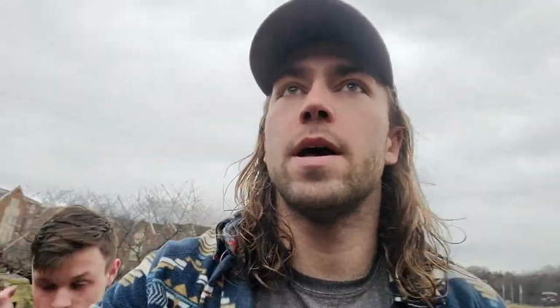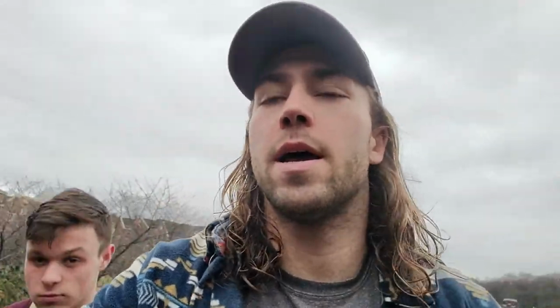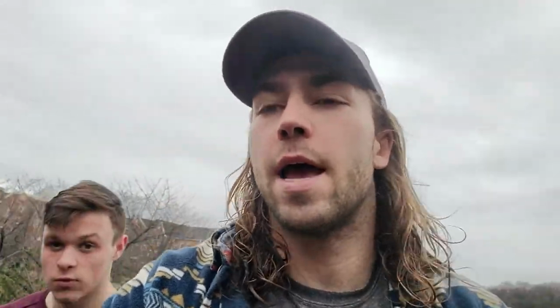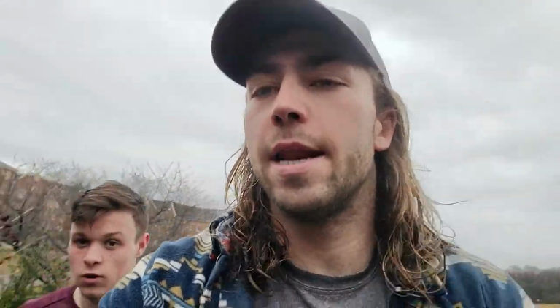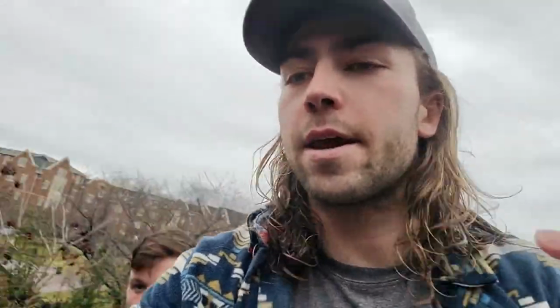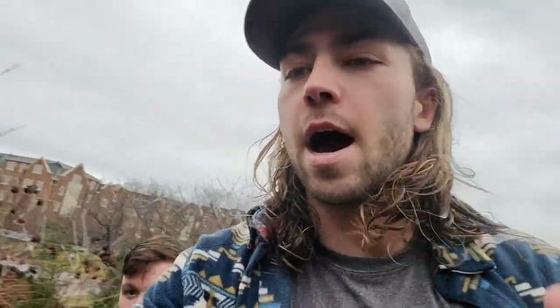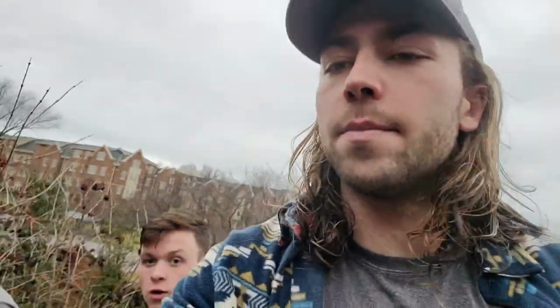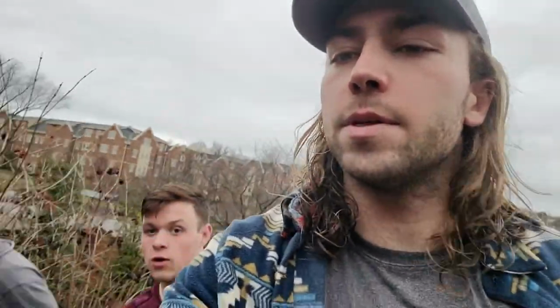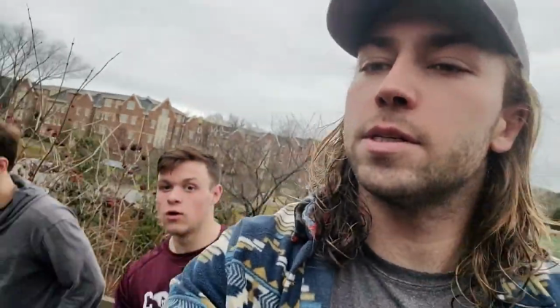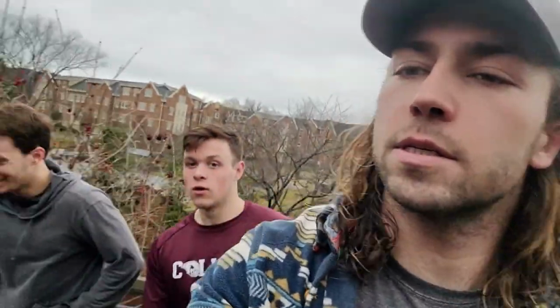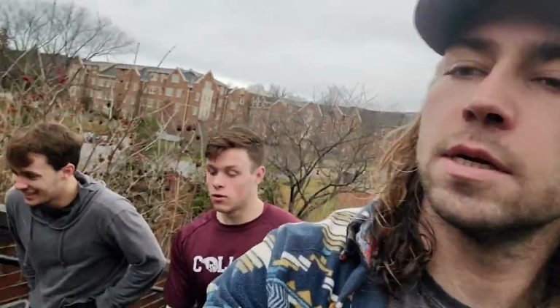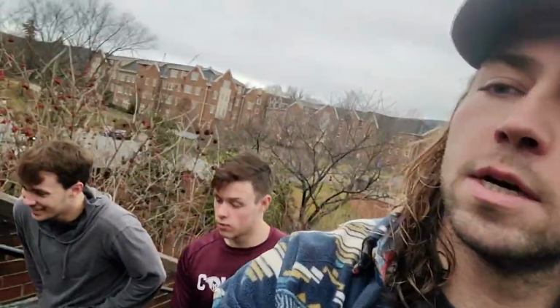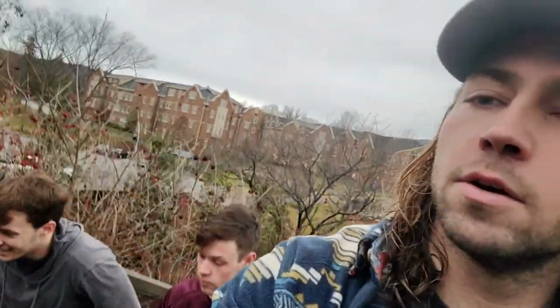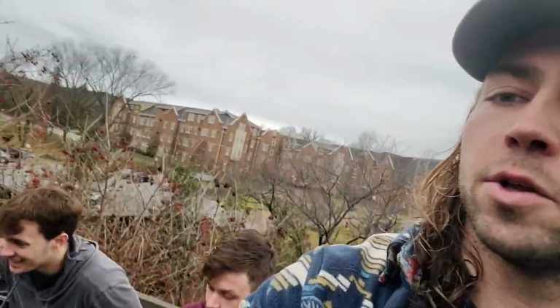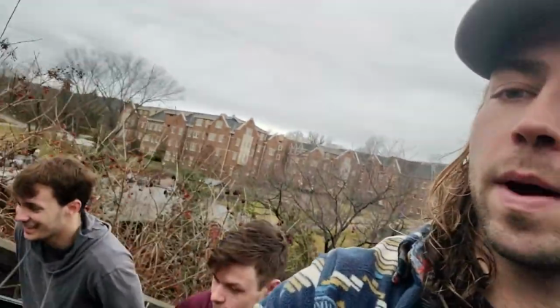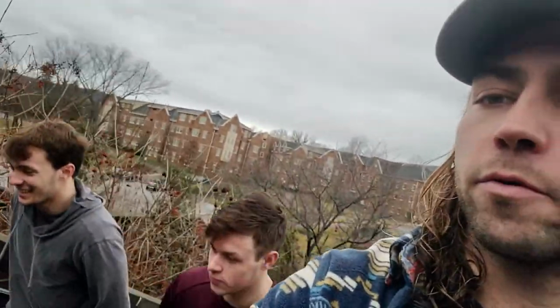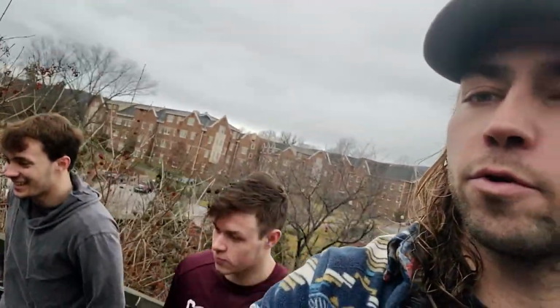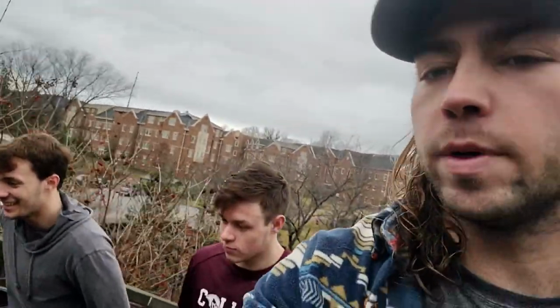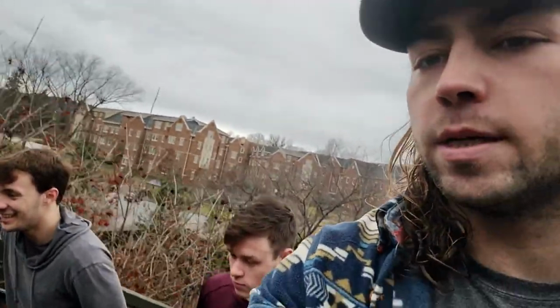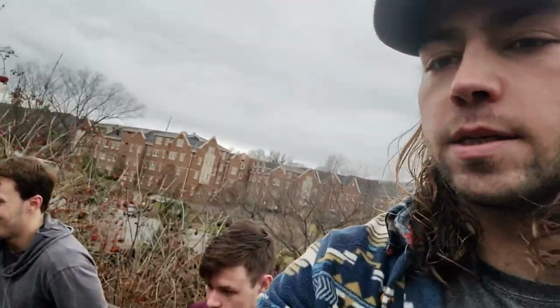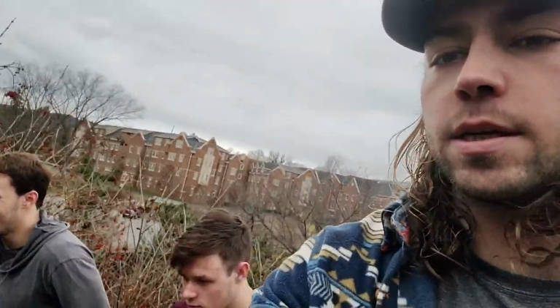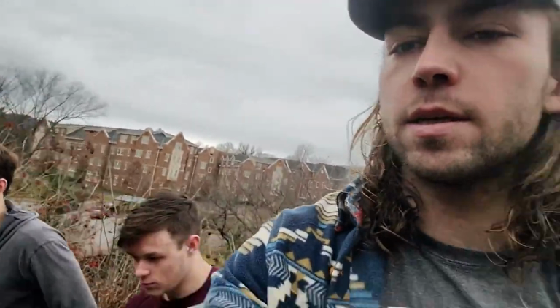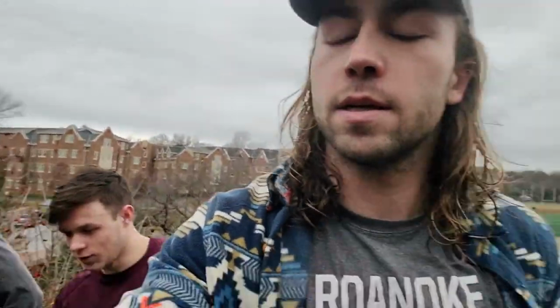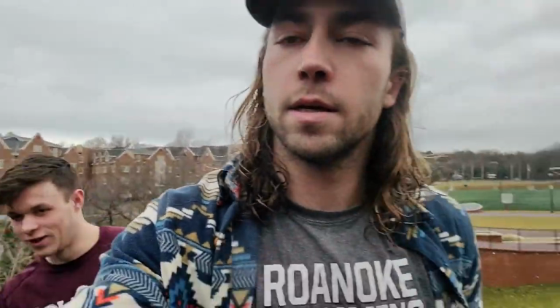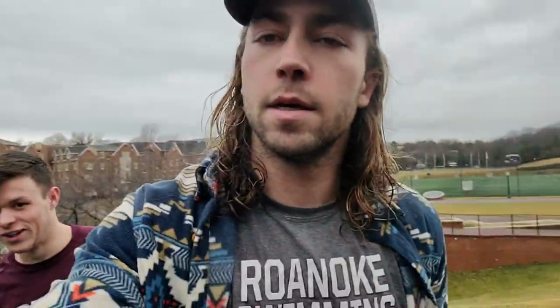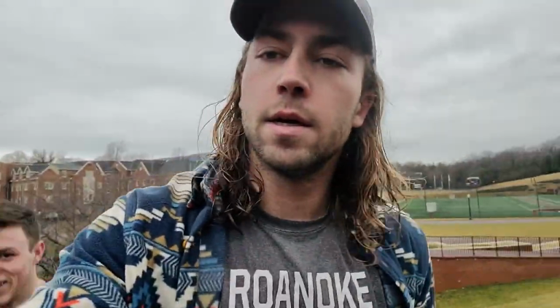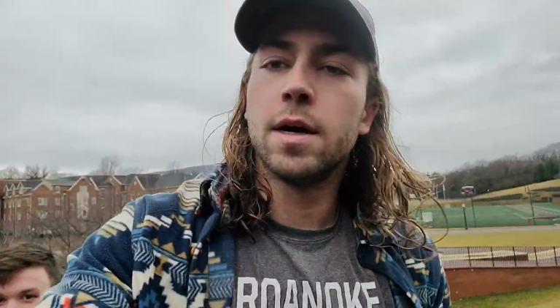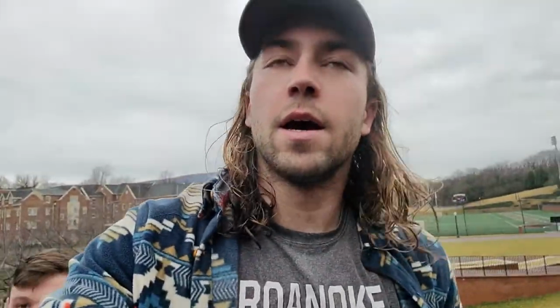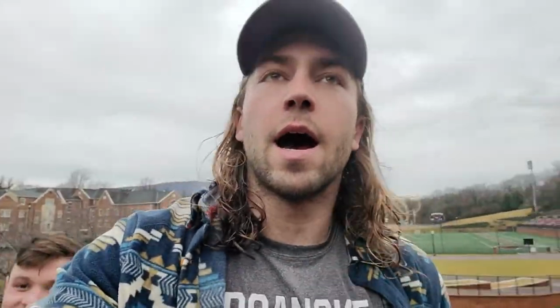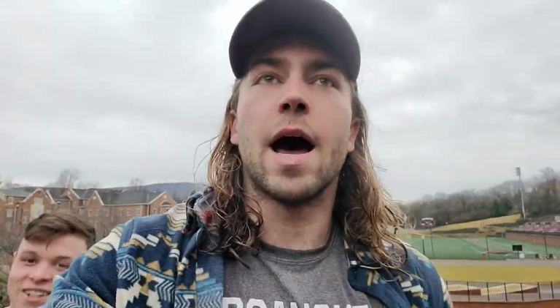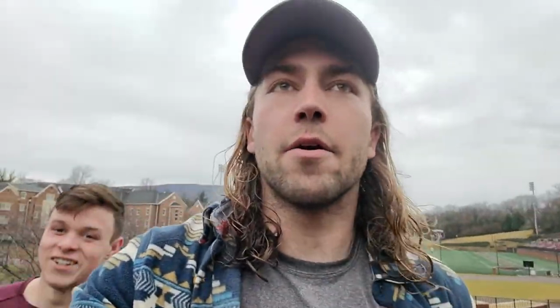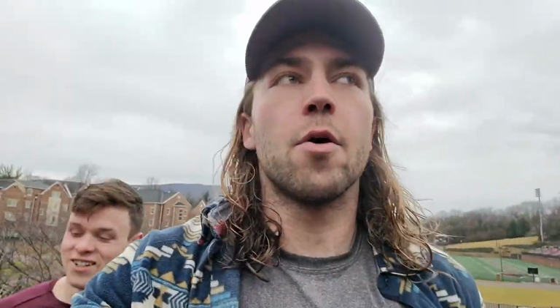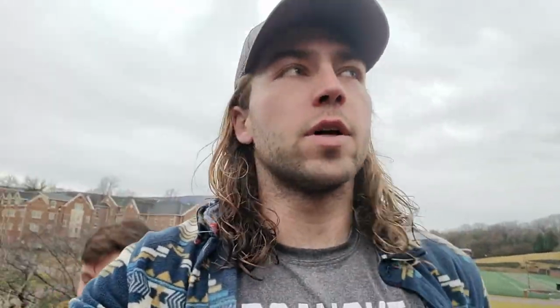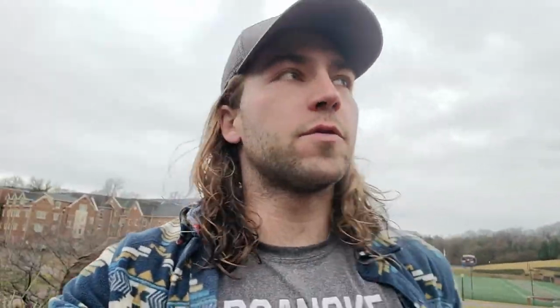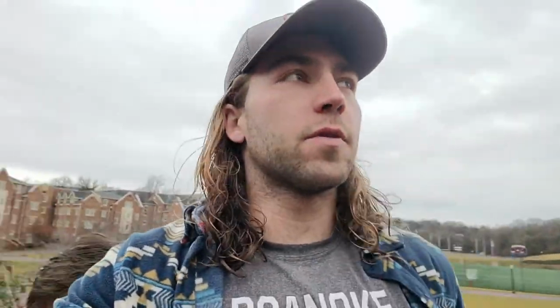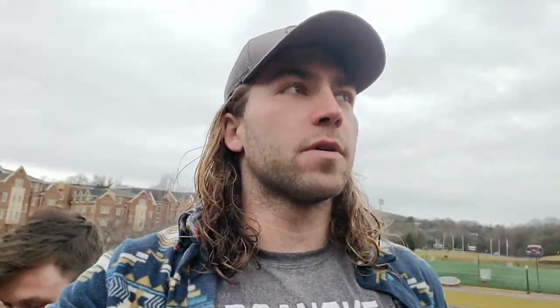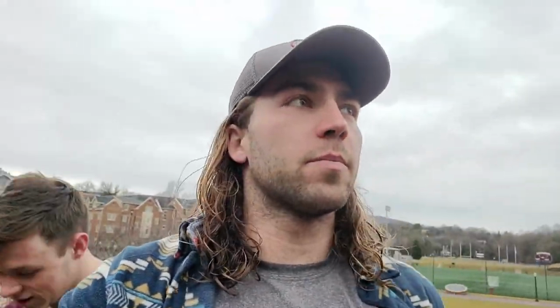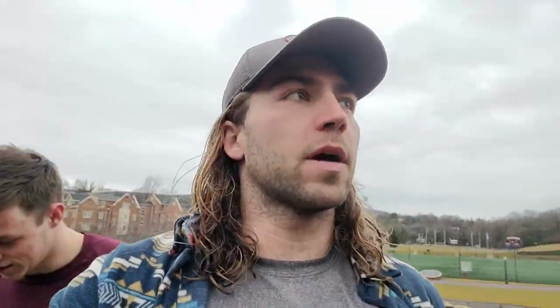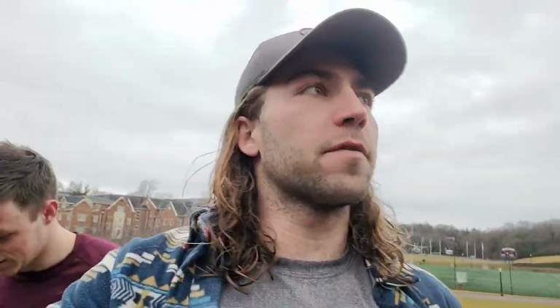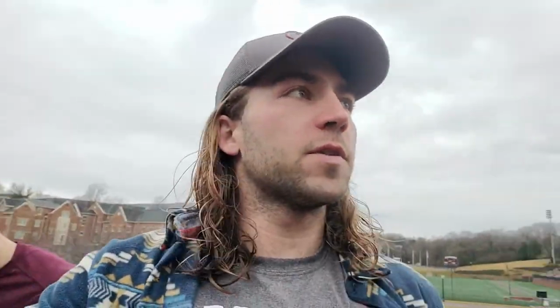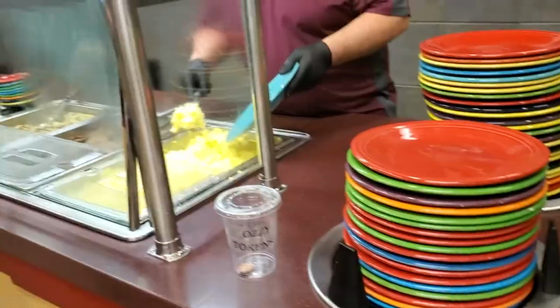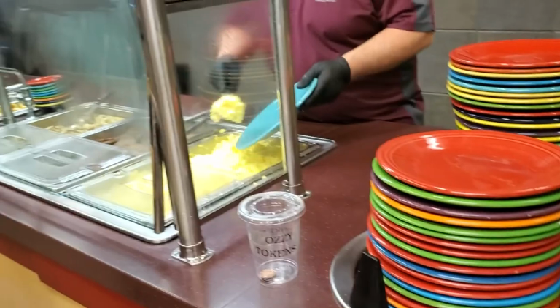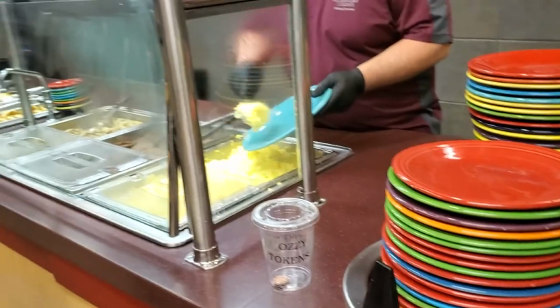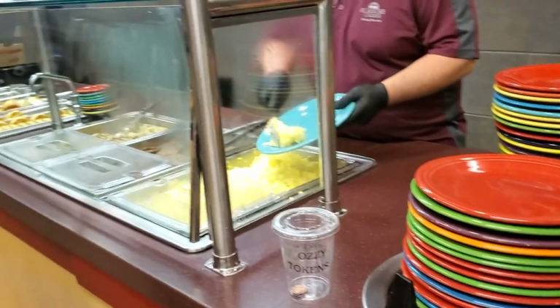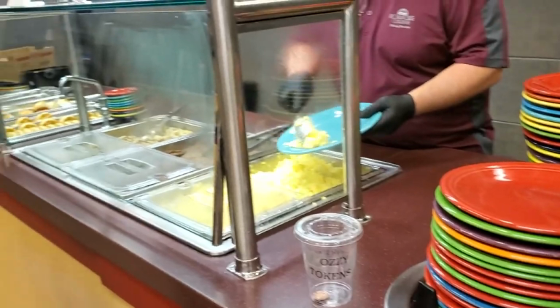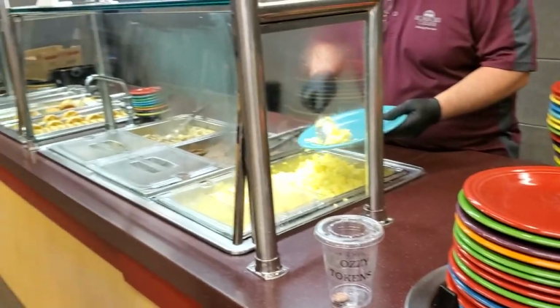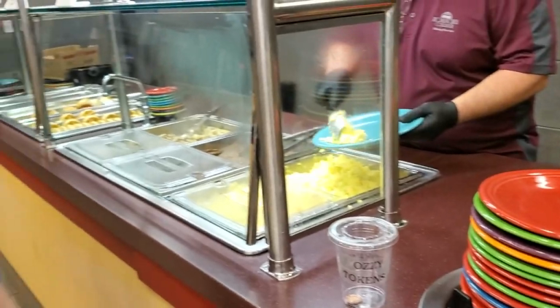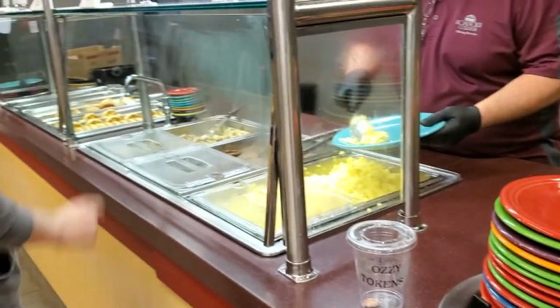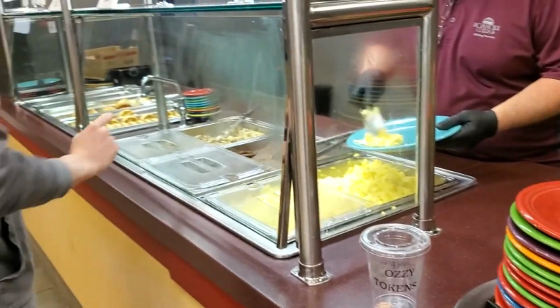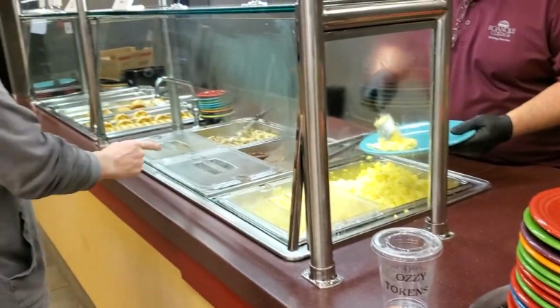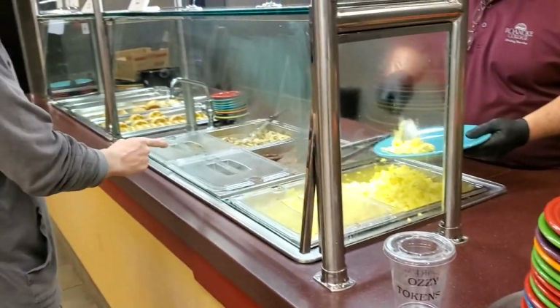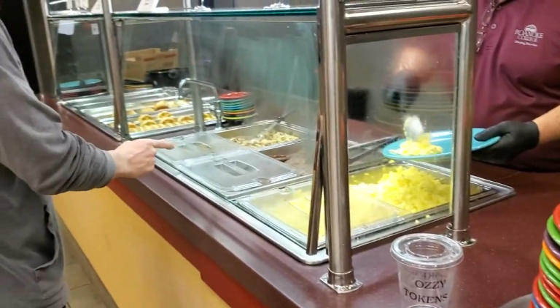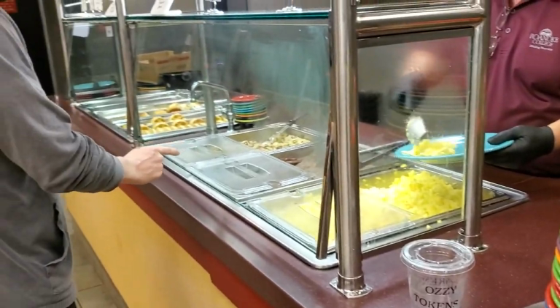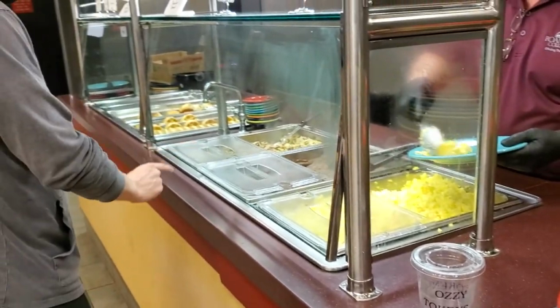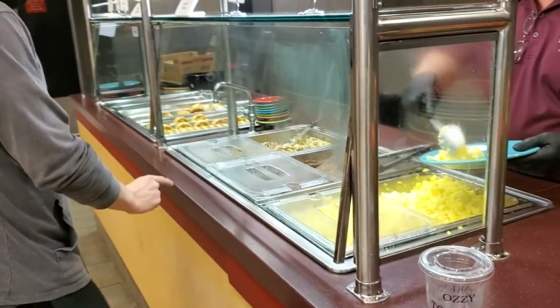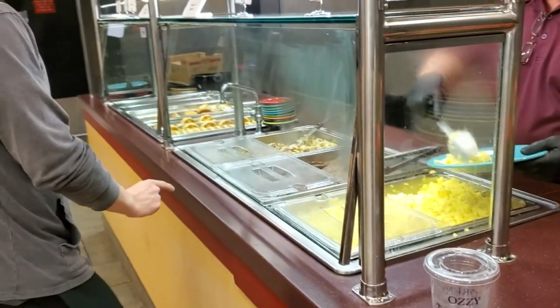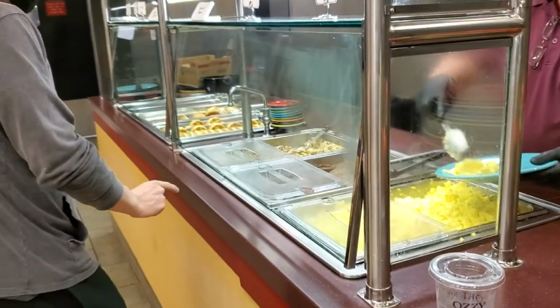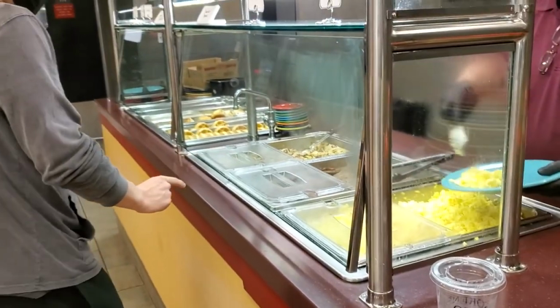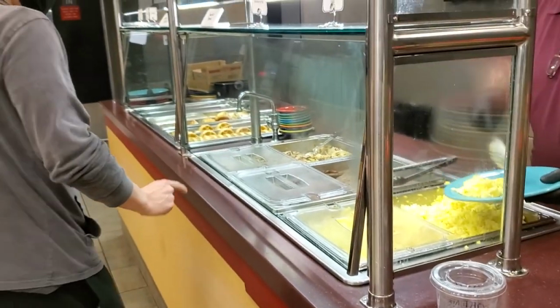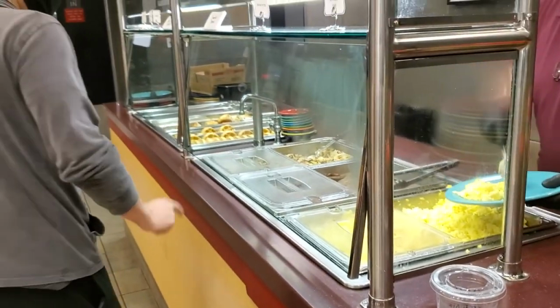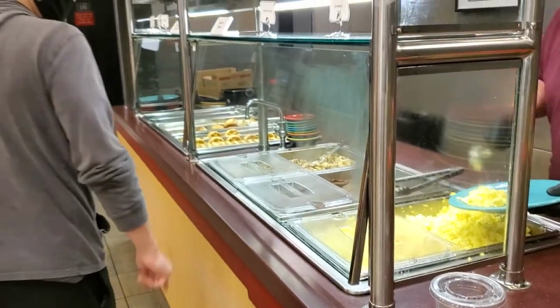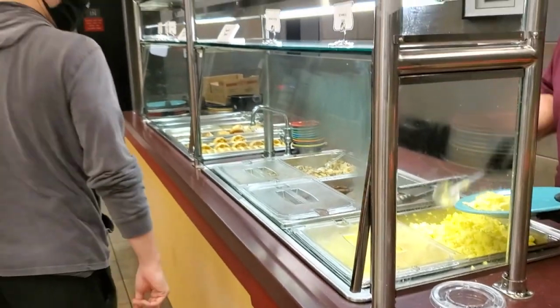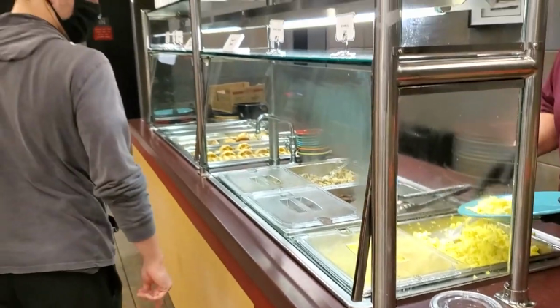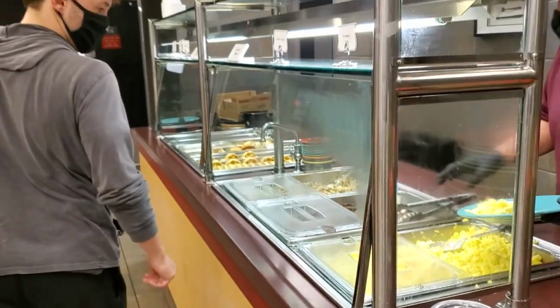Heading to Commons with my roomies. I don't know what's for breakfast, but it's Wednesday, so hopefully it's omelets or something.